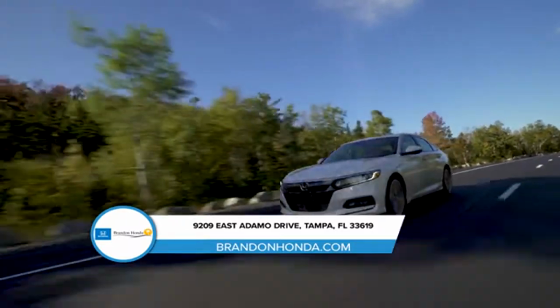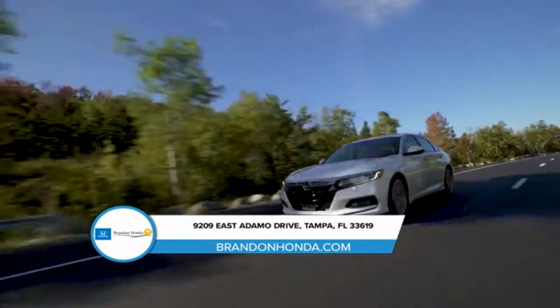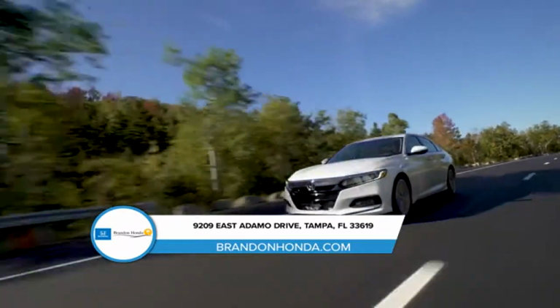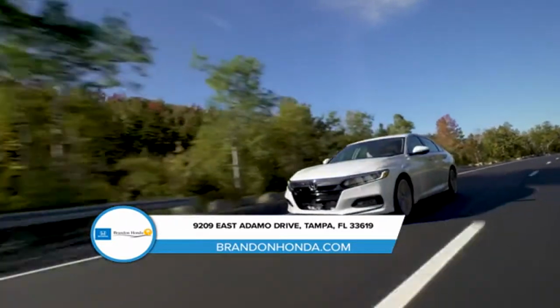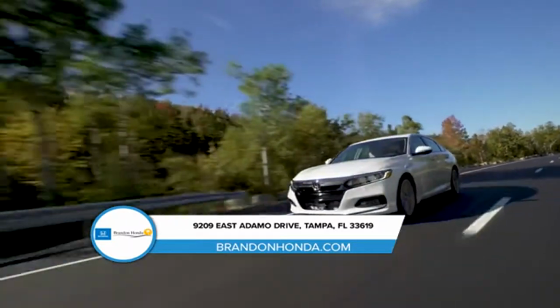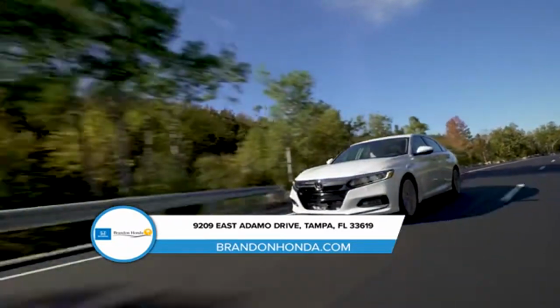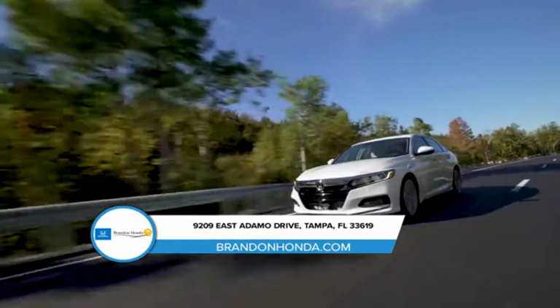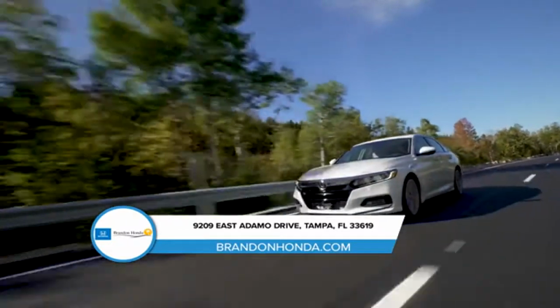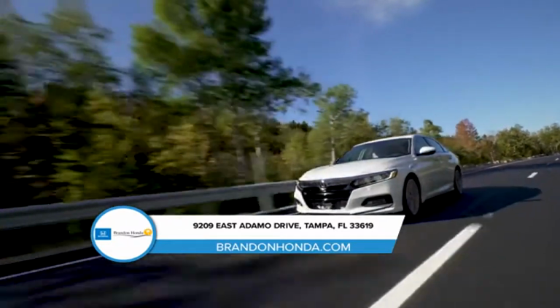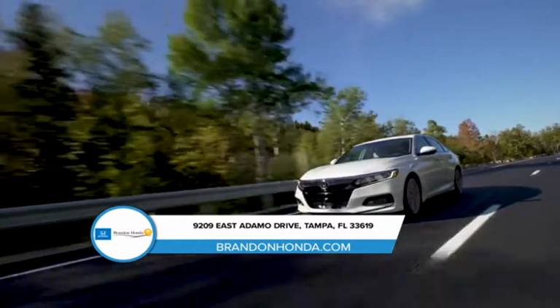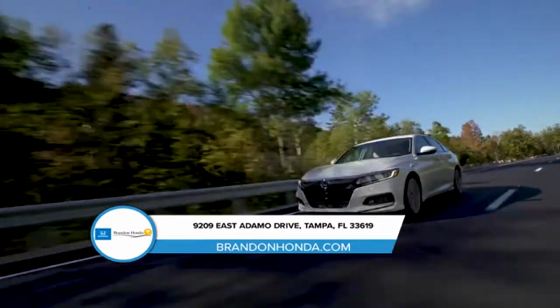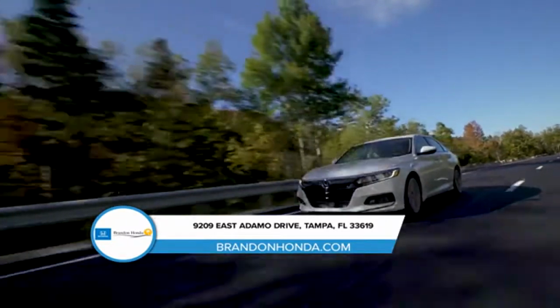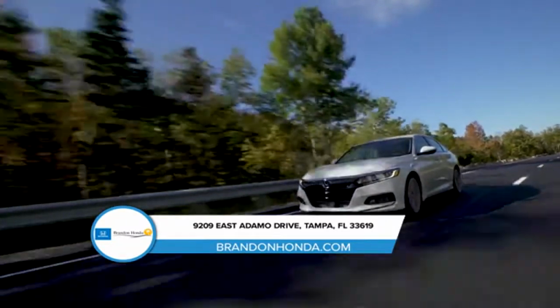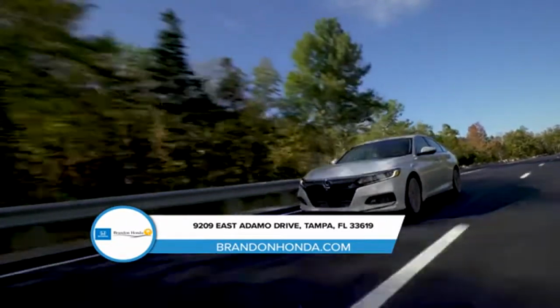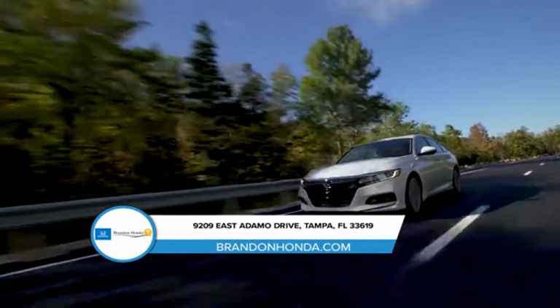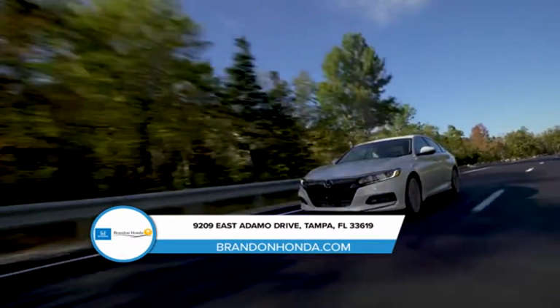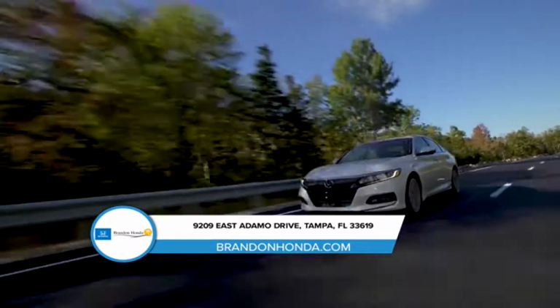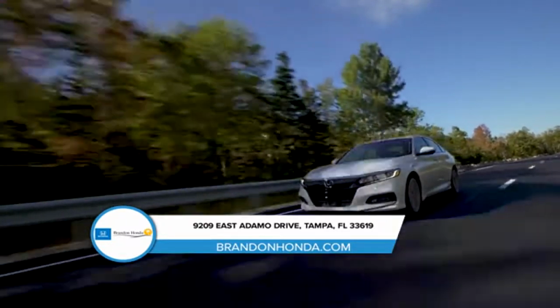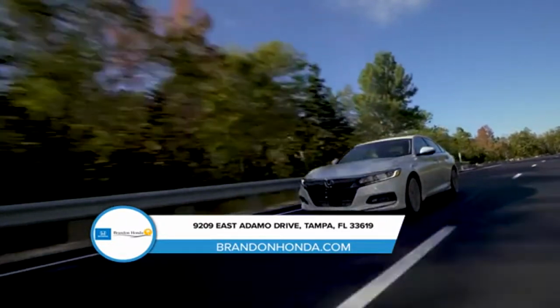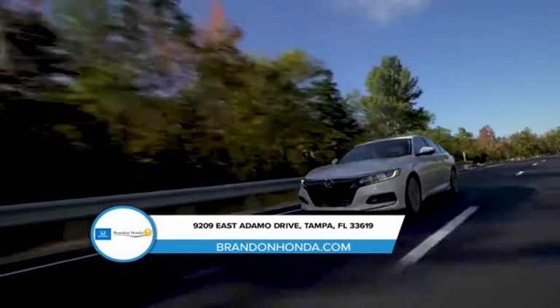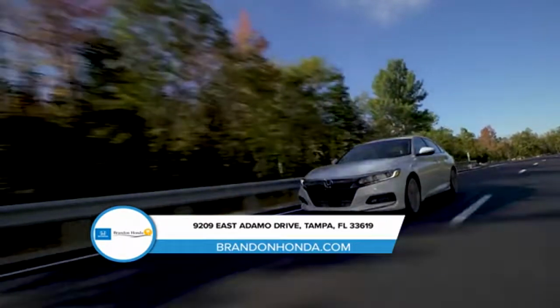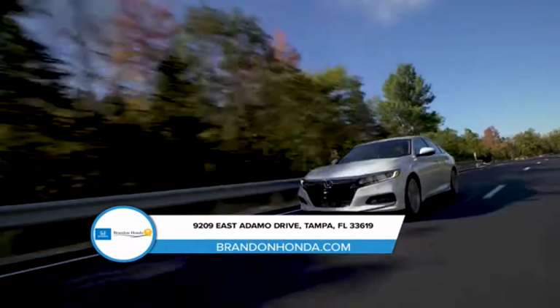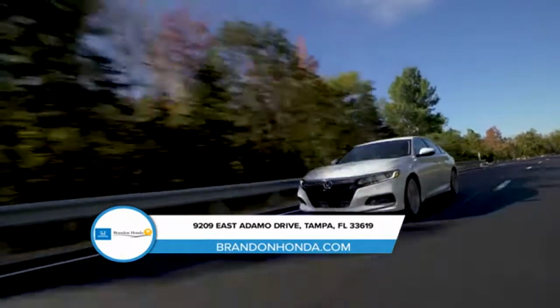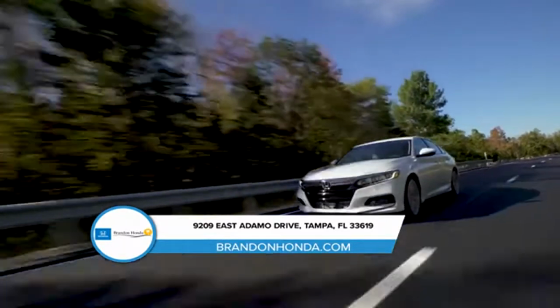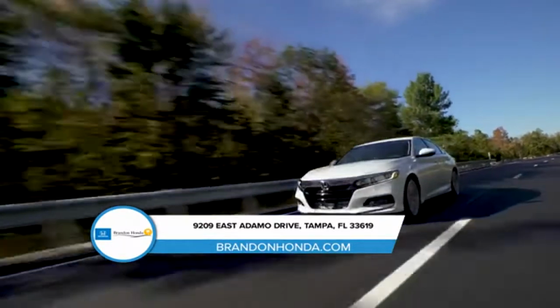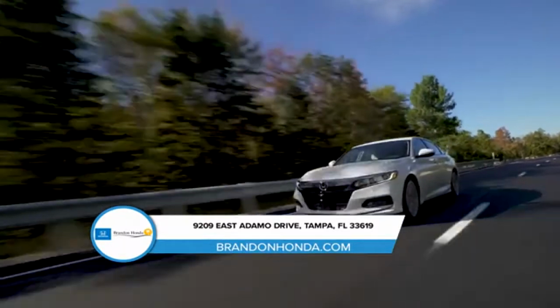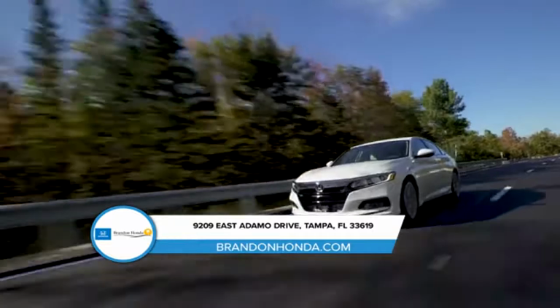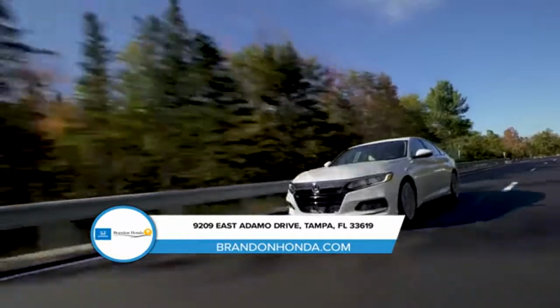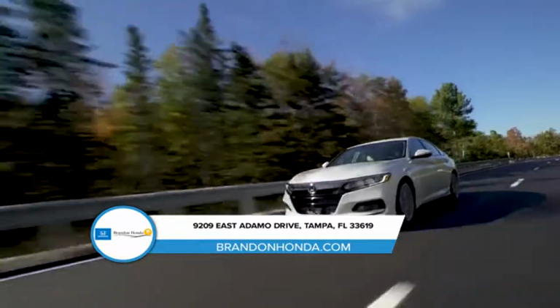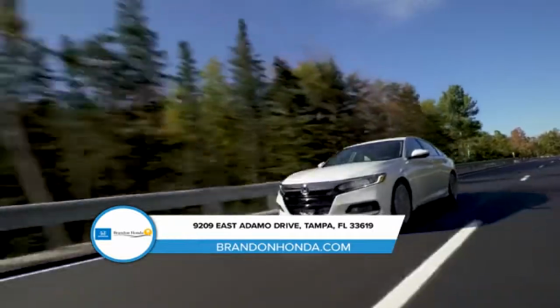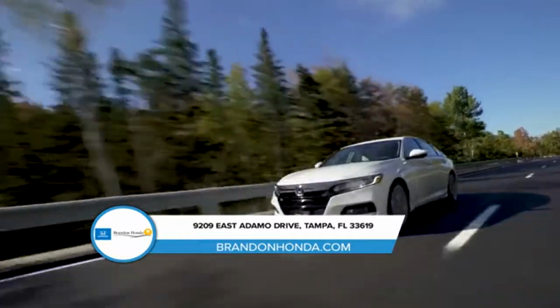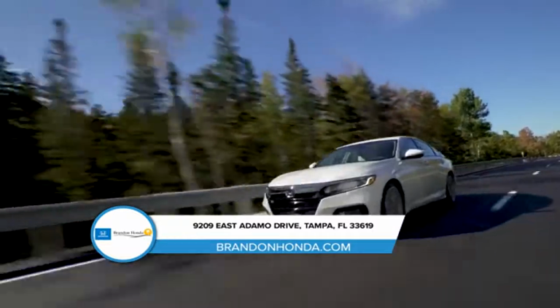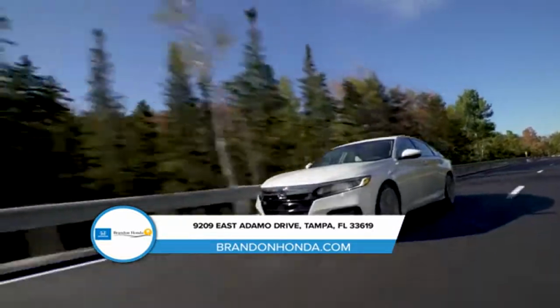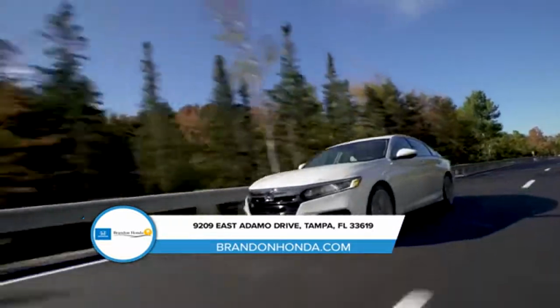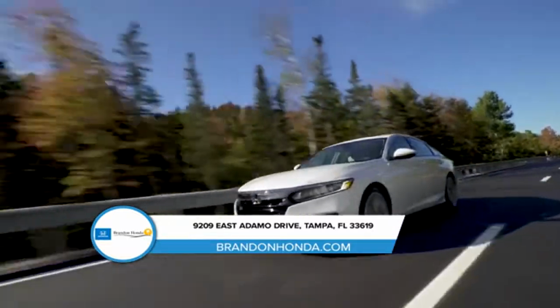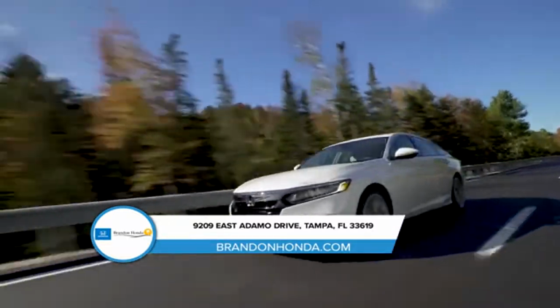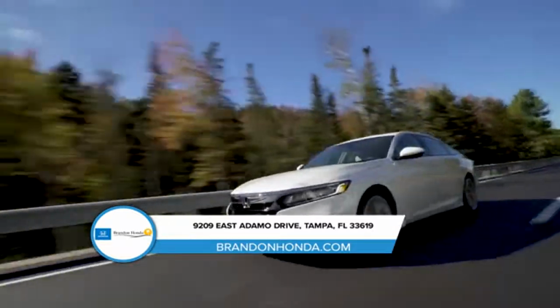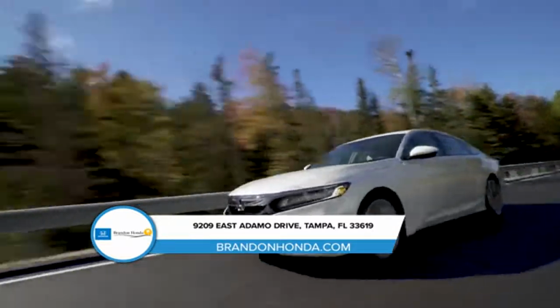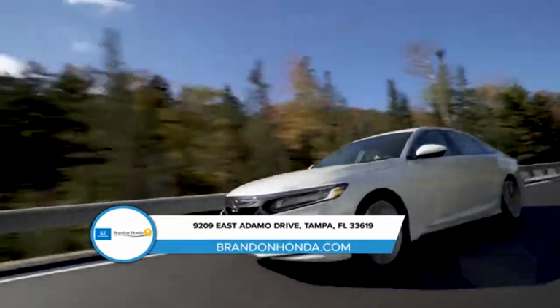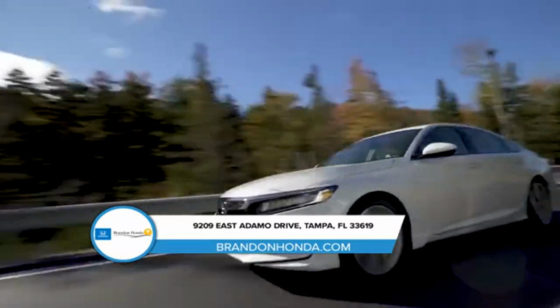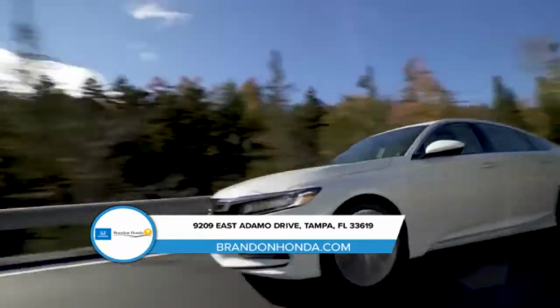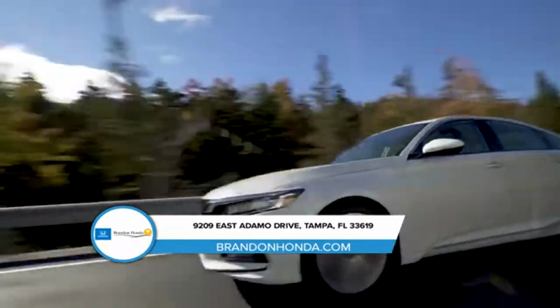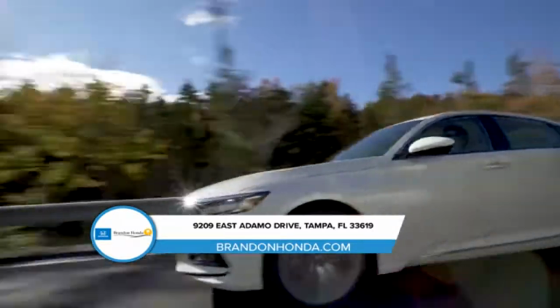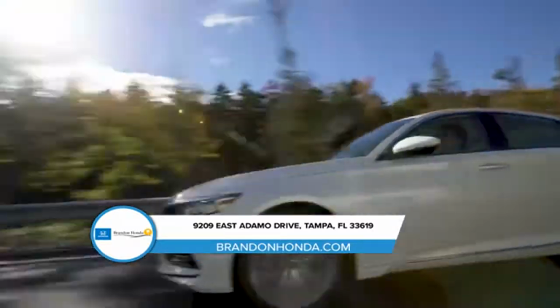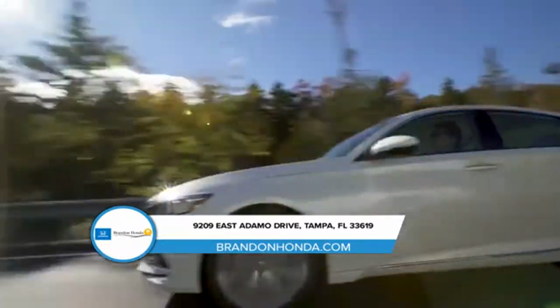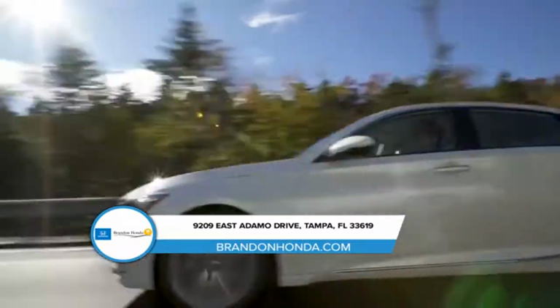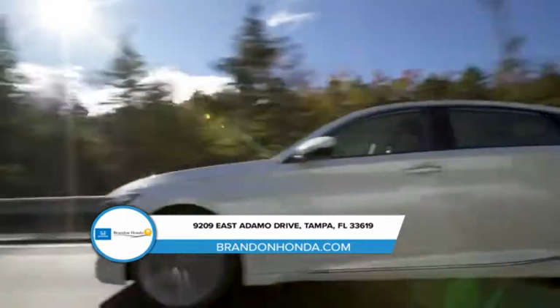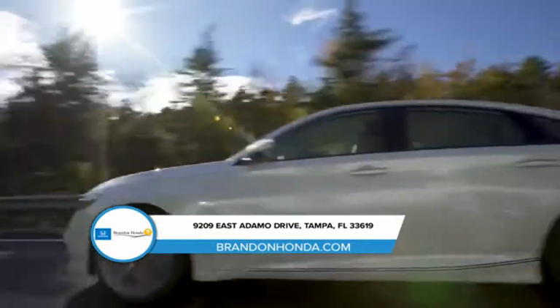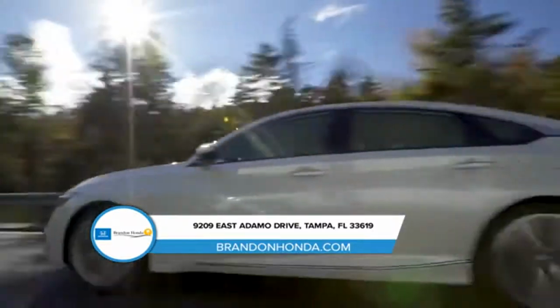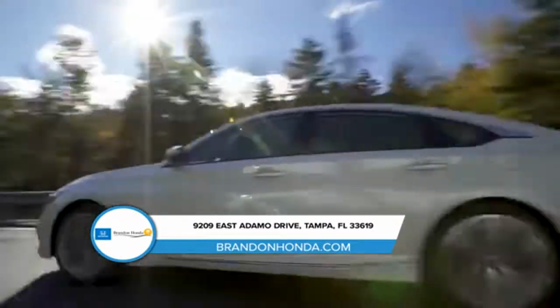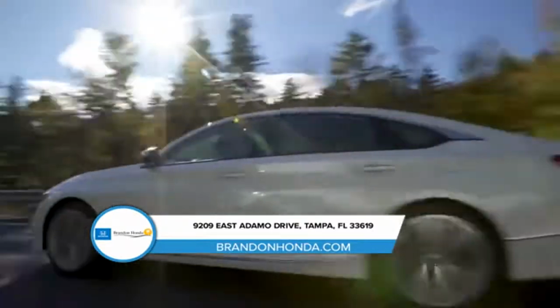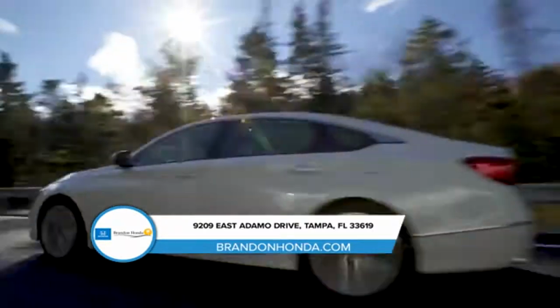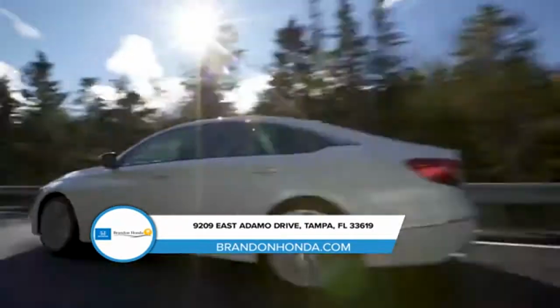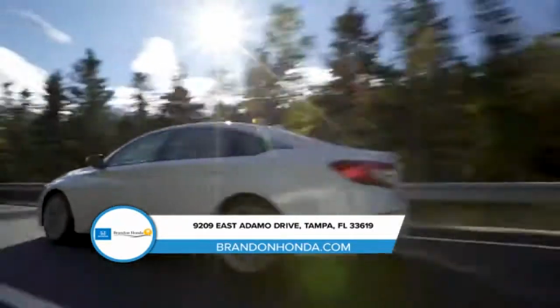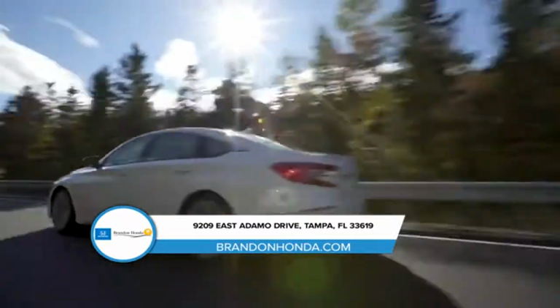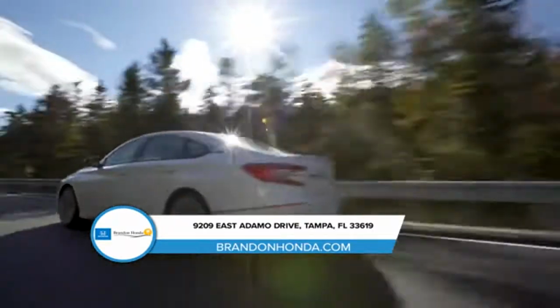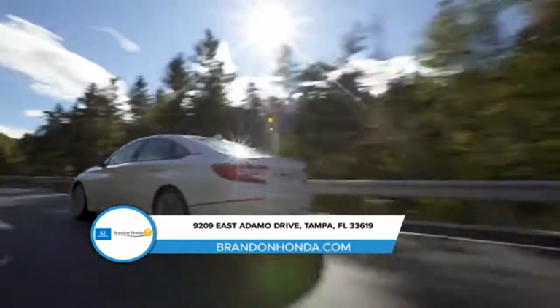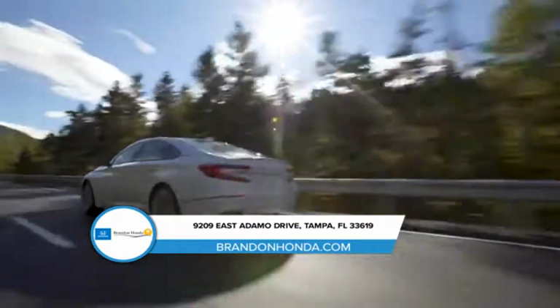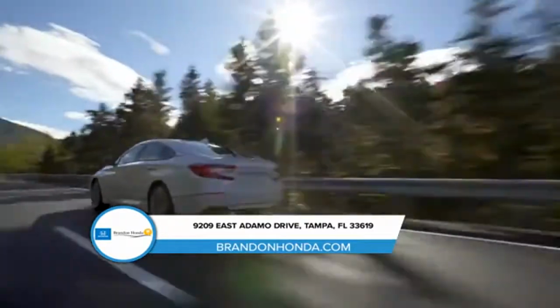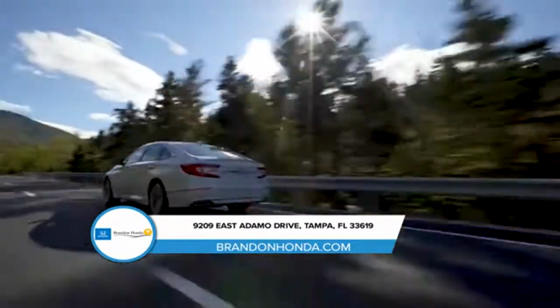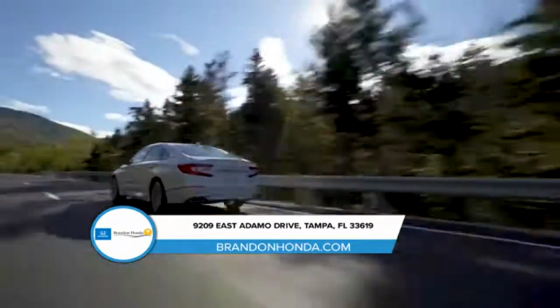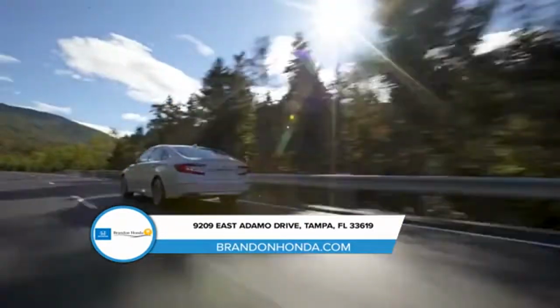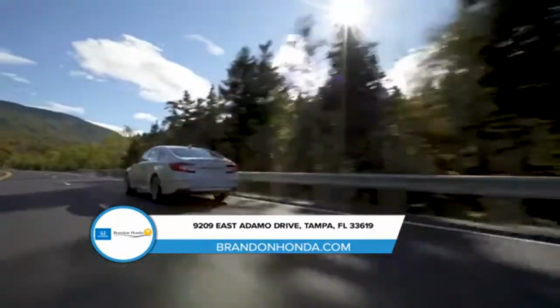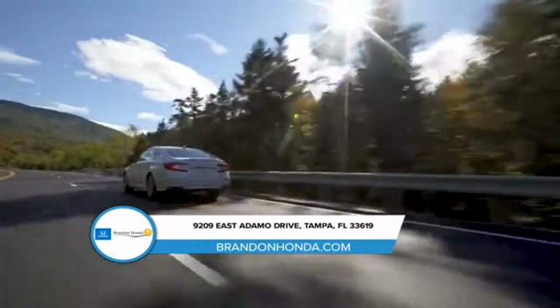push-button start, rear-view camera, and many other features that make the 2018 Accord the most impressive Honda yet.